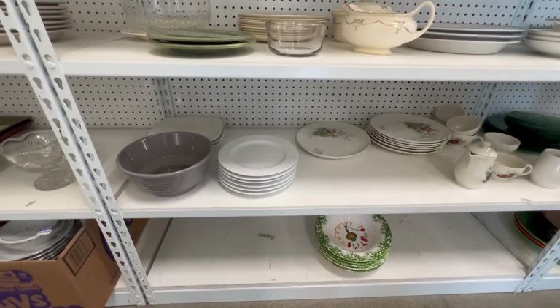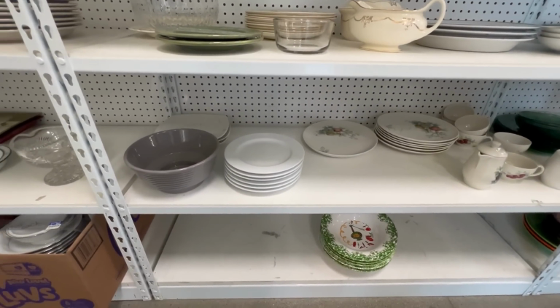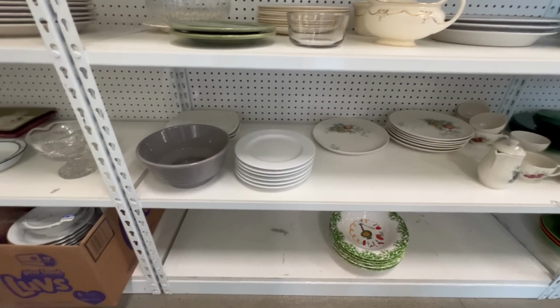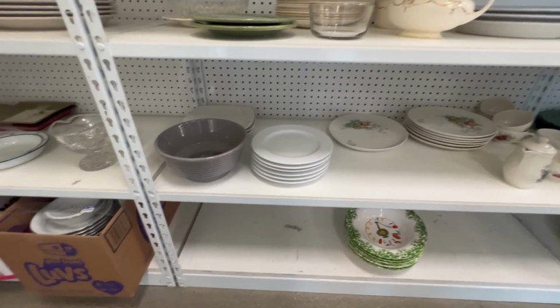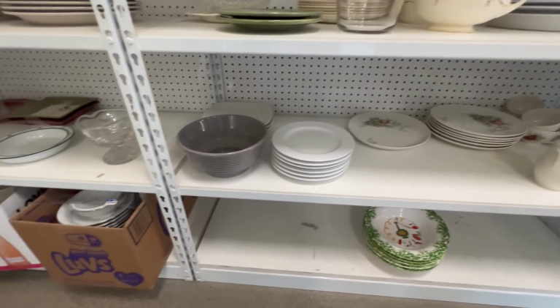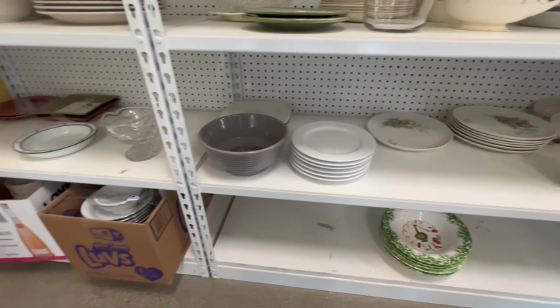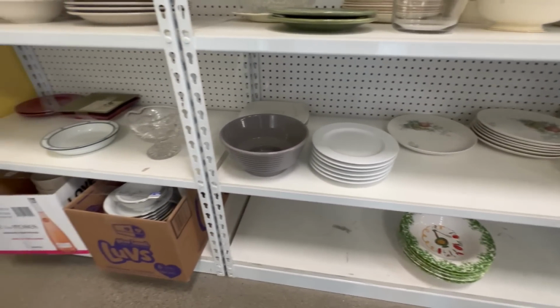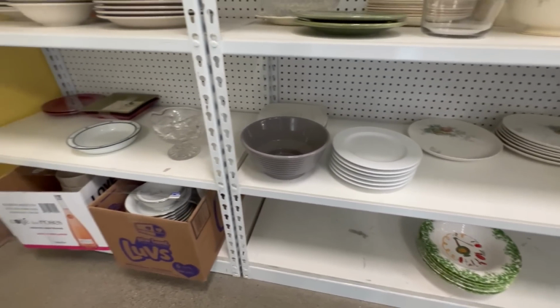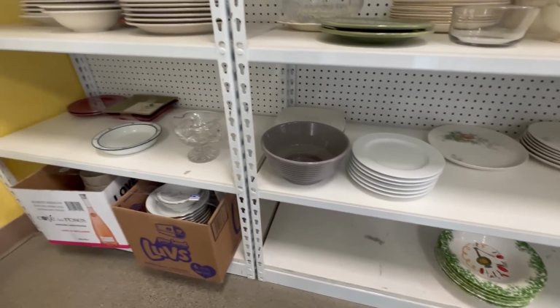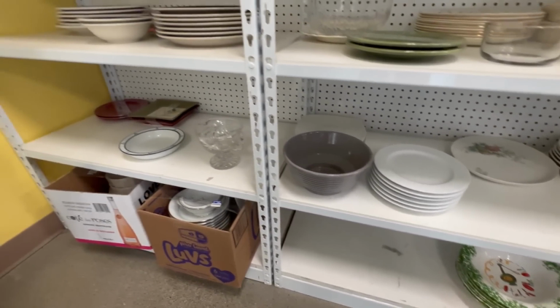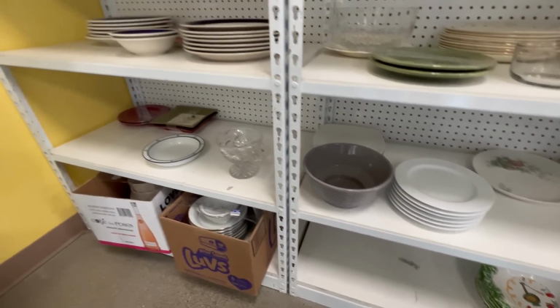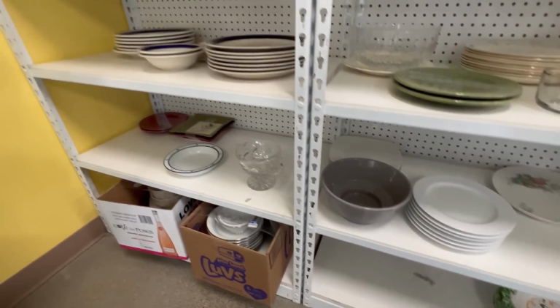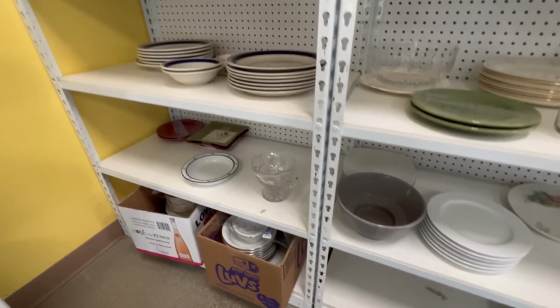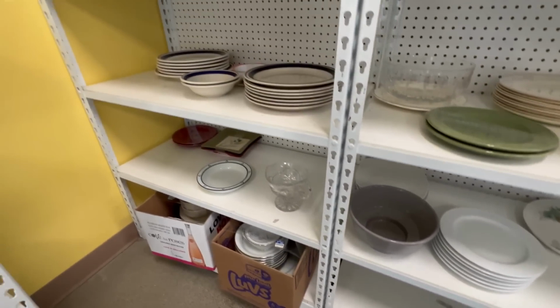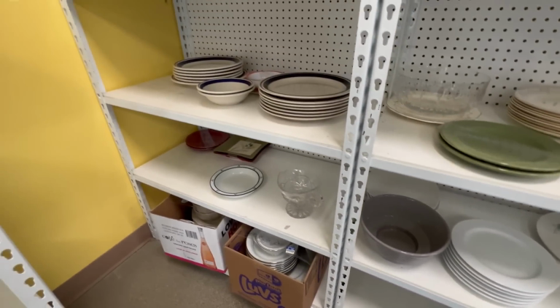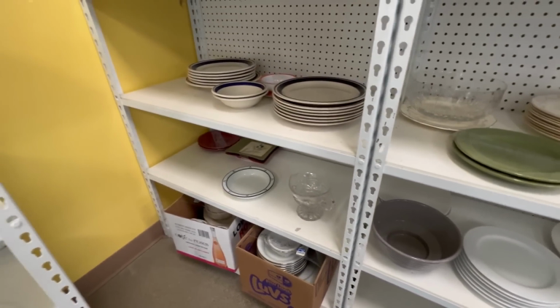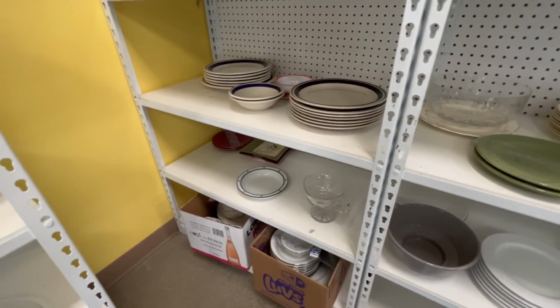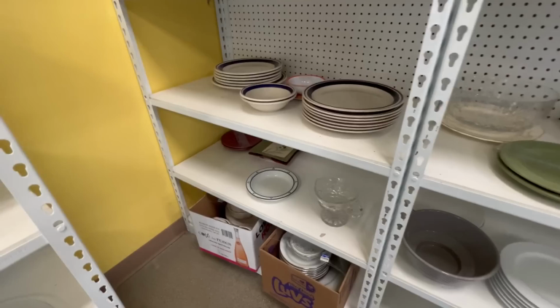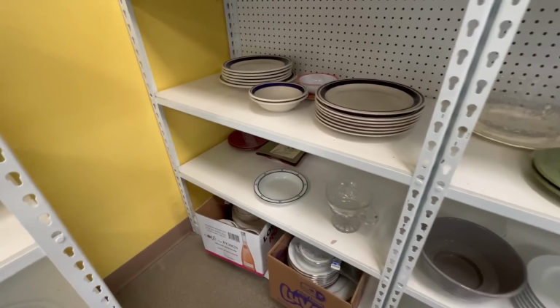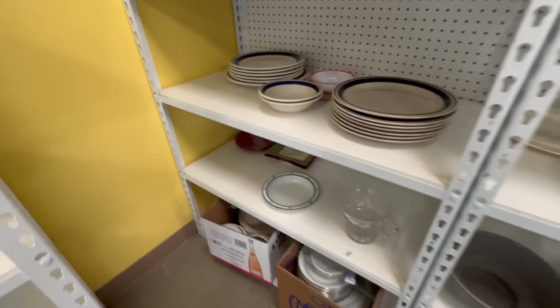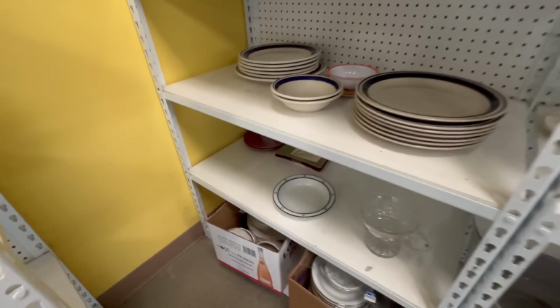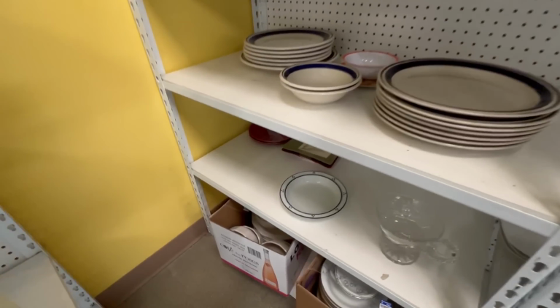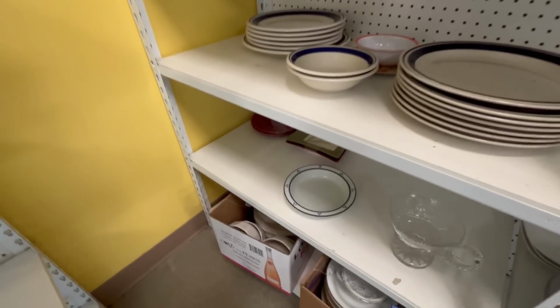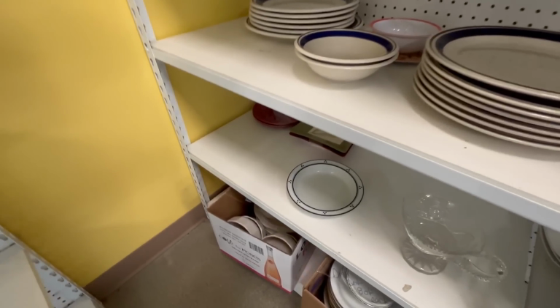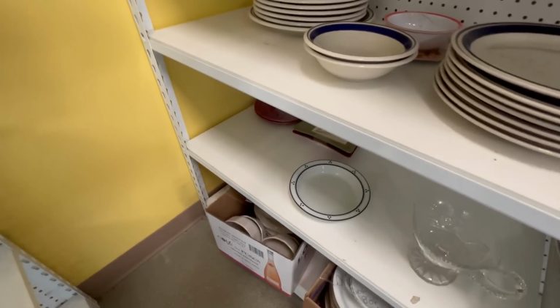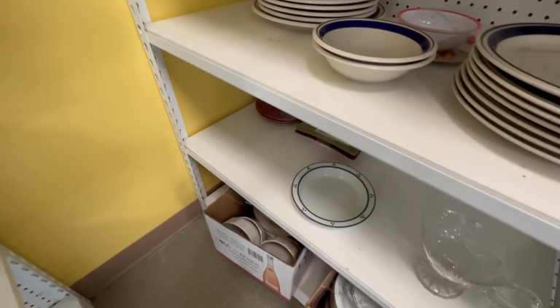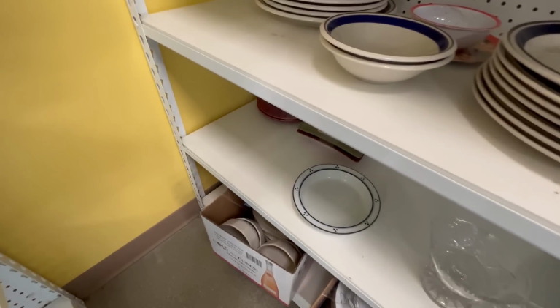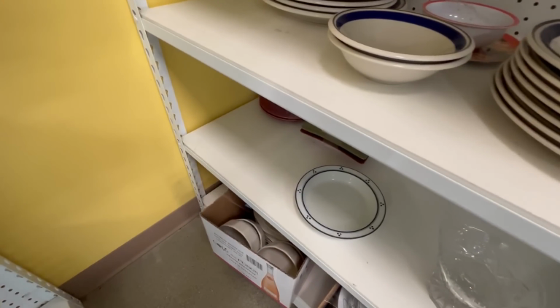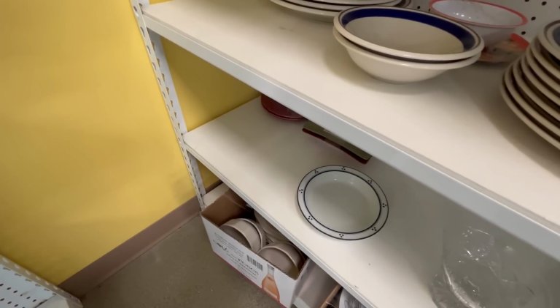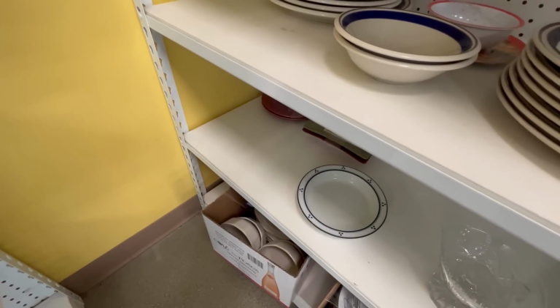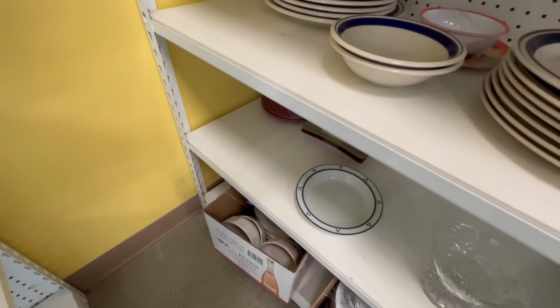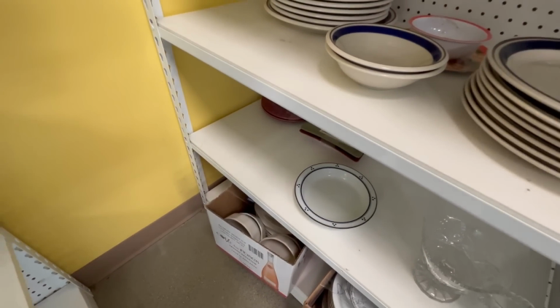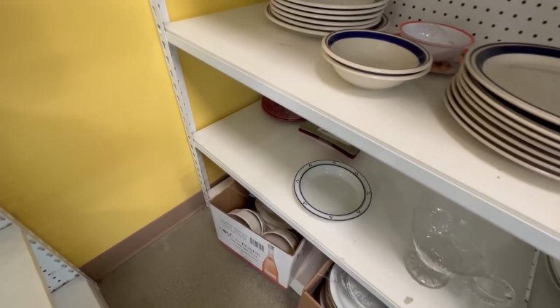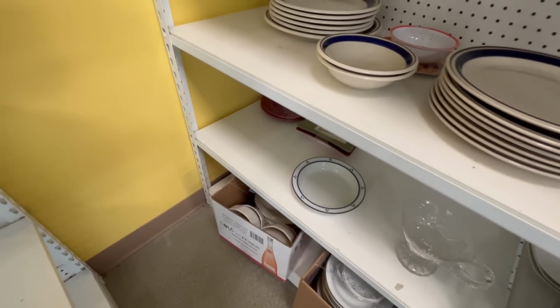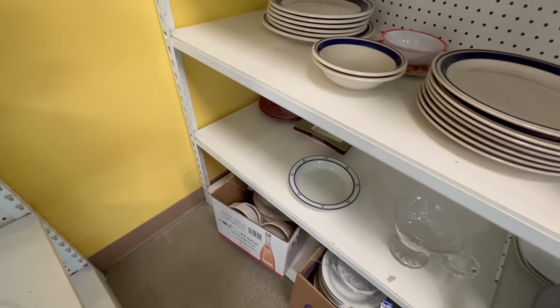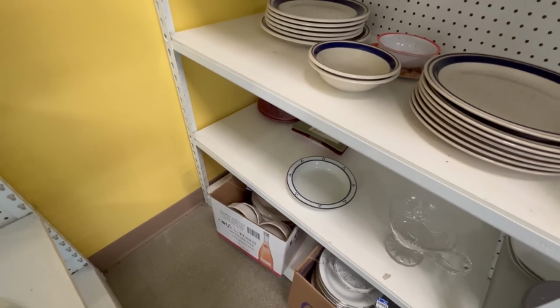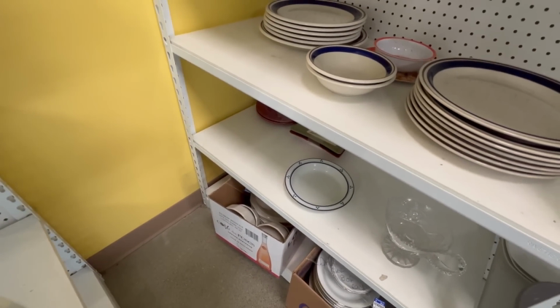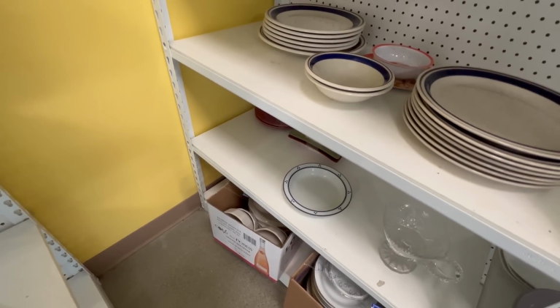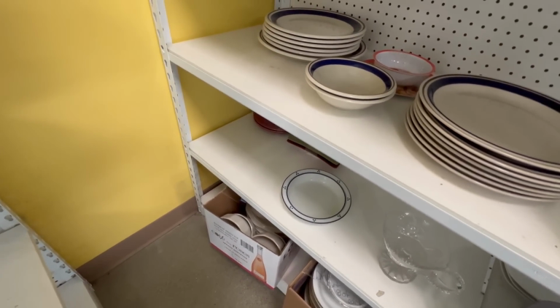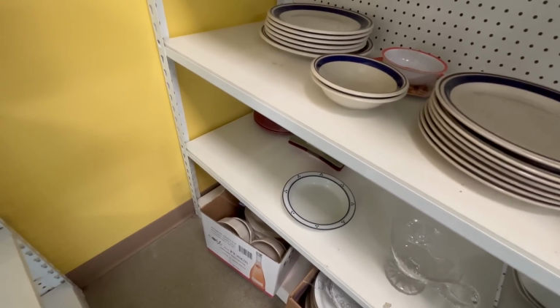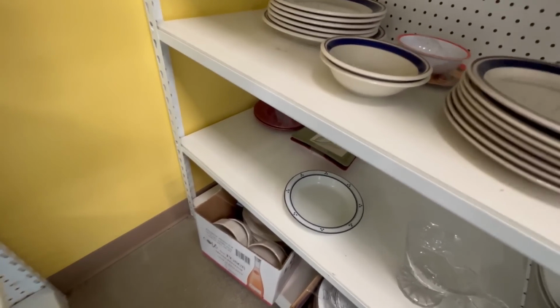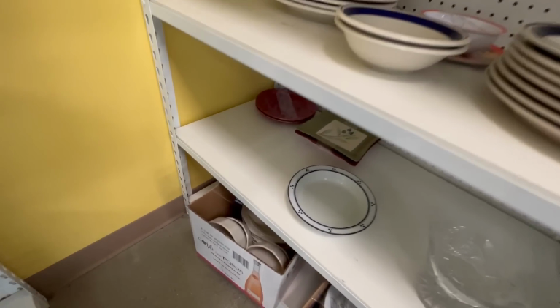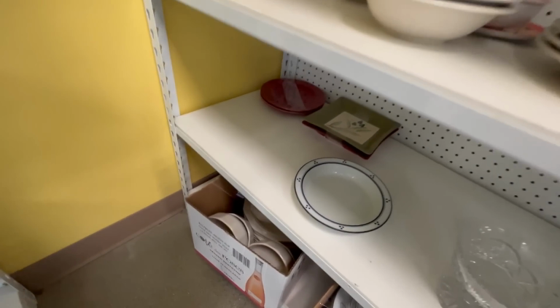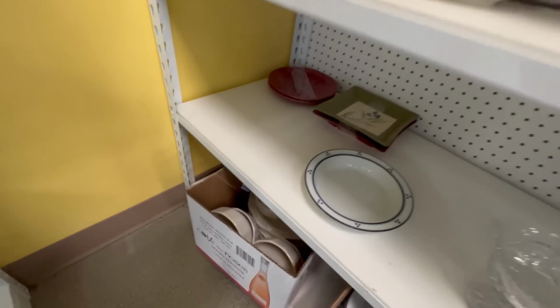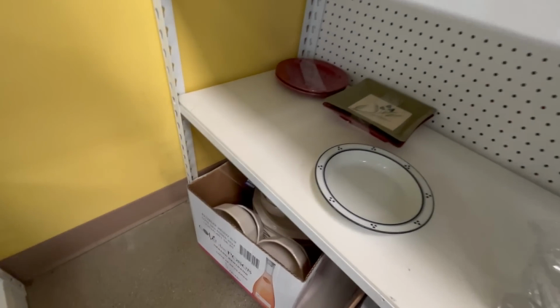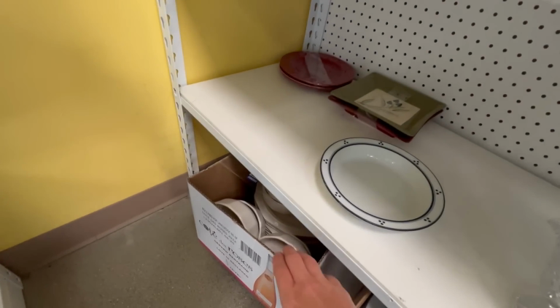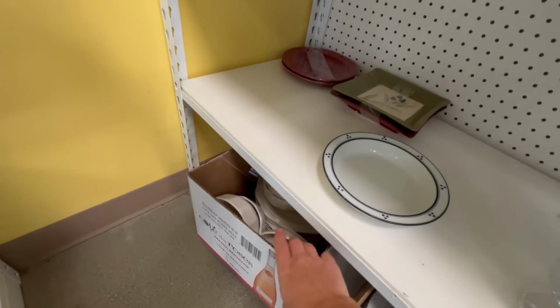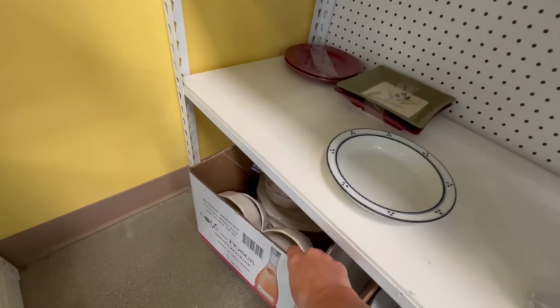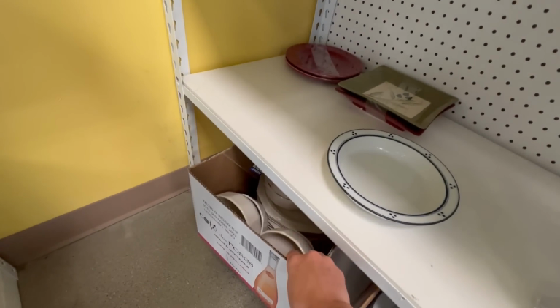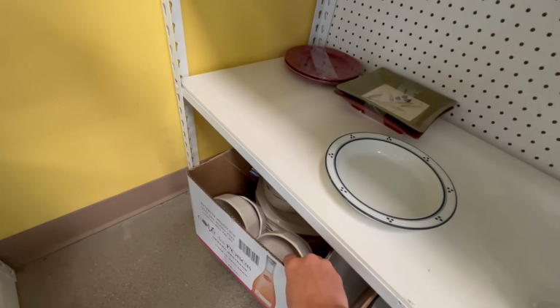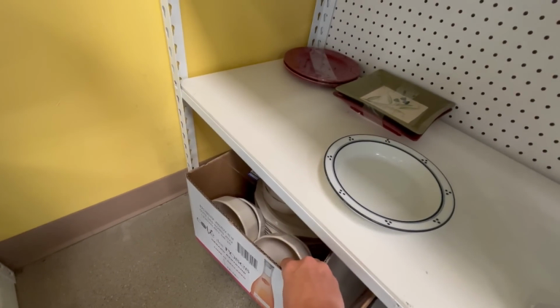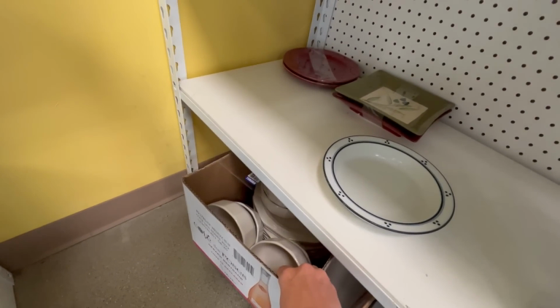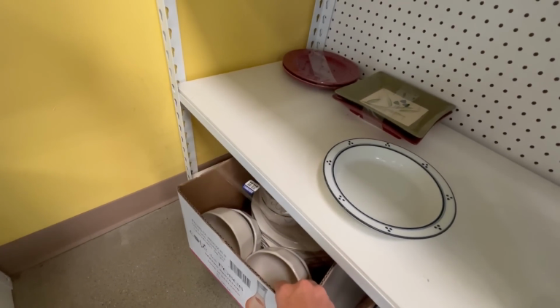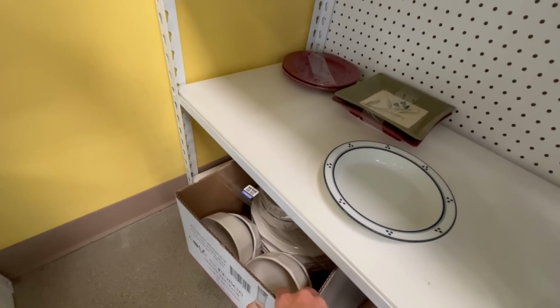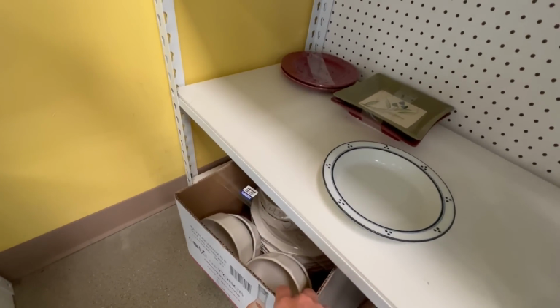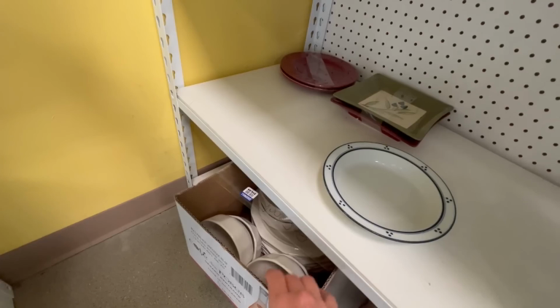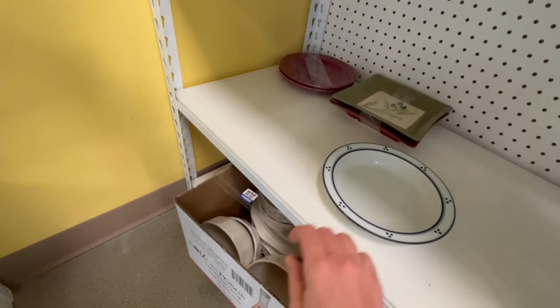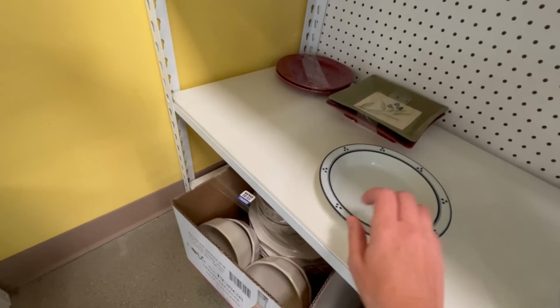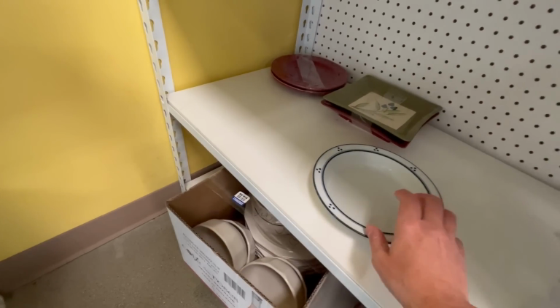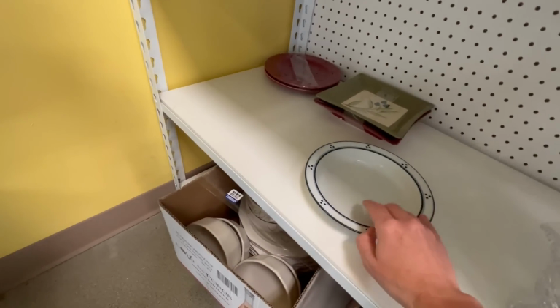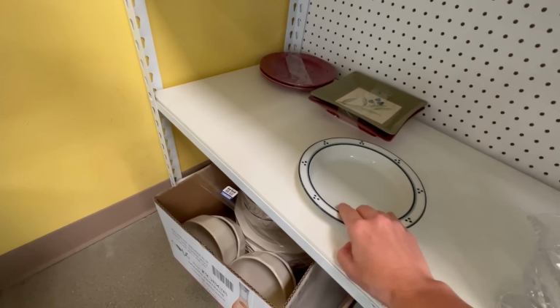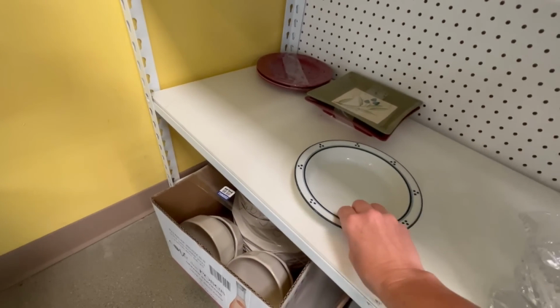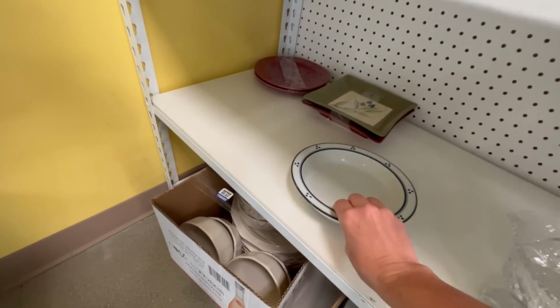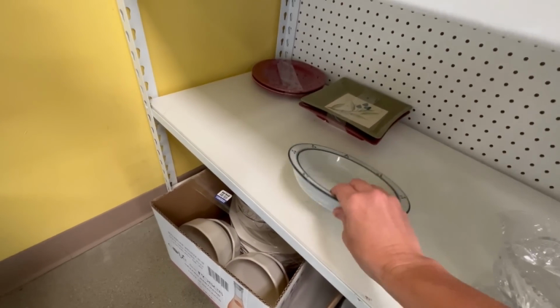They also have some heritage mugs. I don't see anything I need right there. There's a whole heritage set right there. I wonder how much. Fifteen bucks.